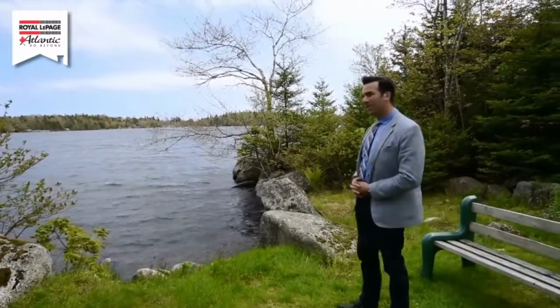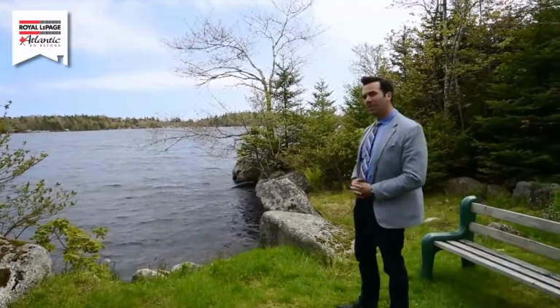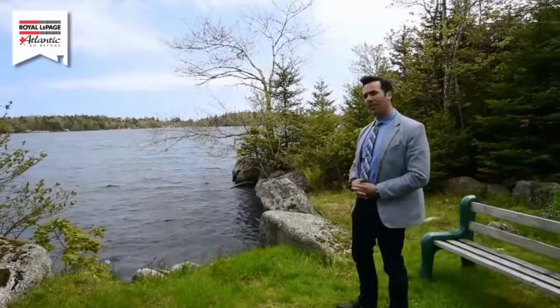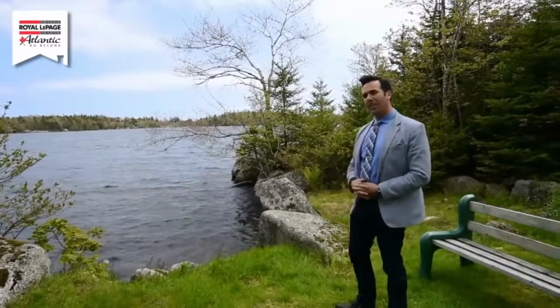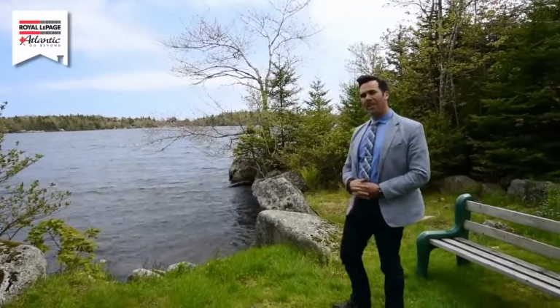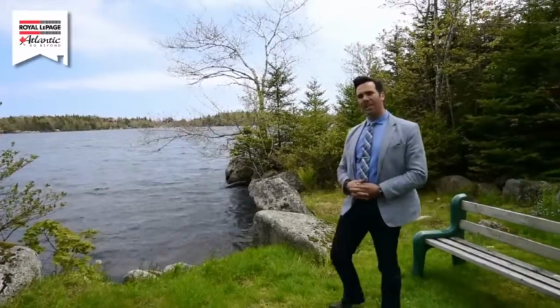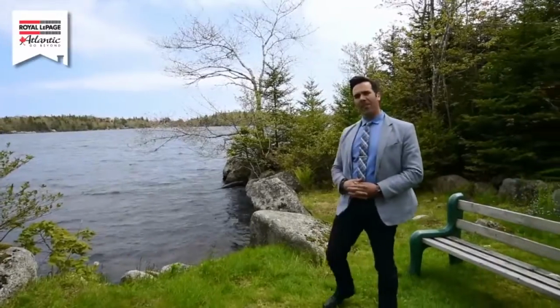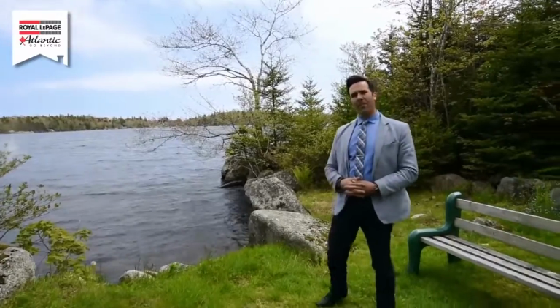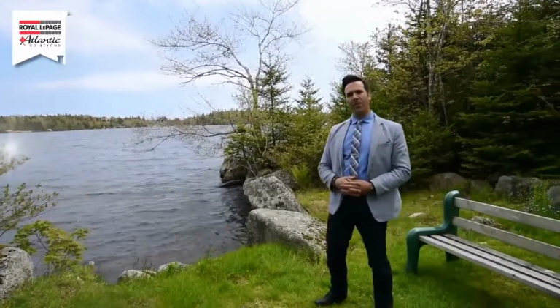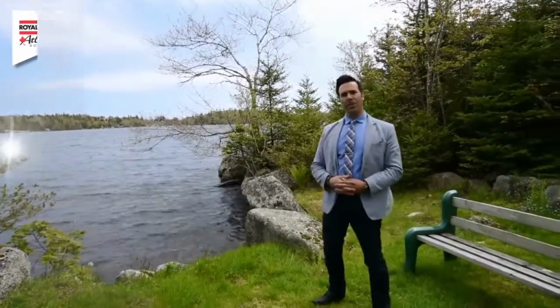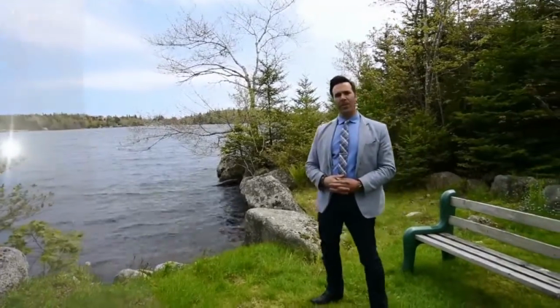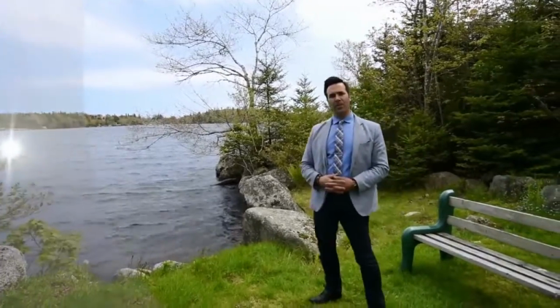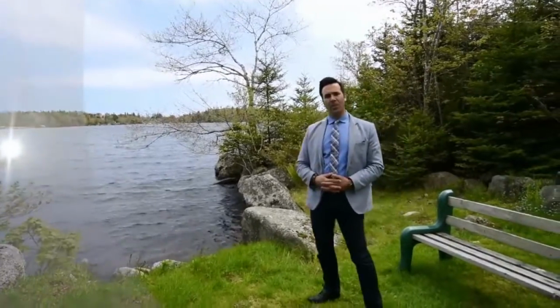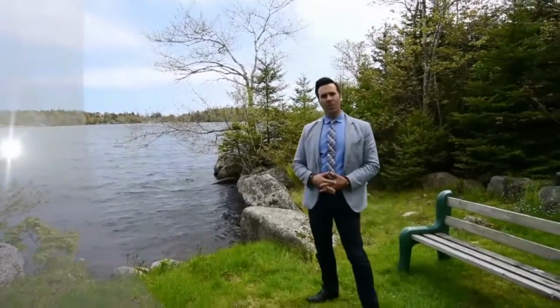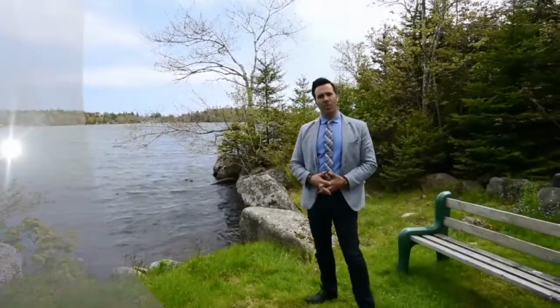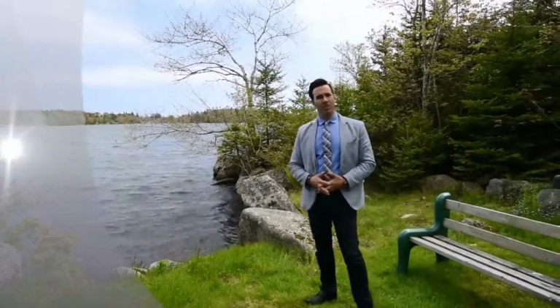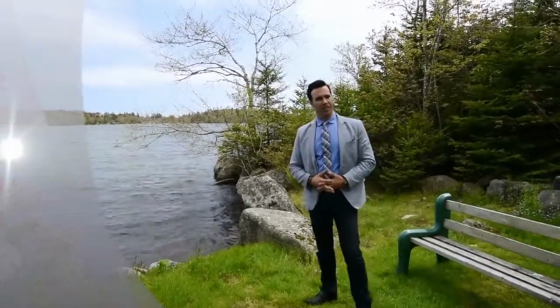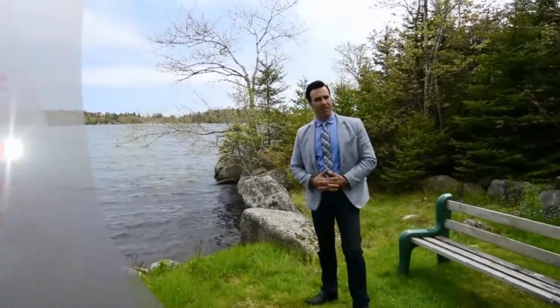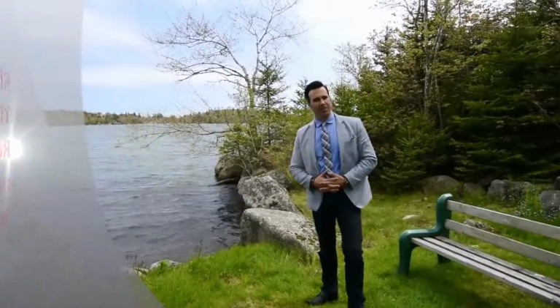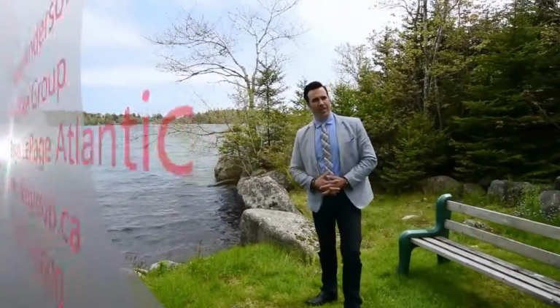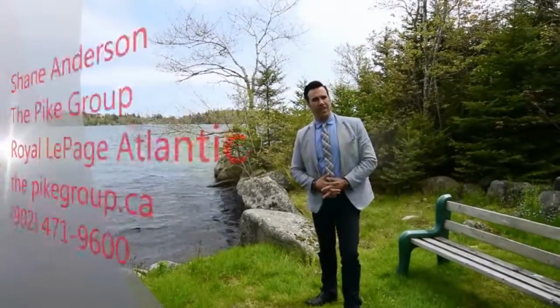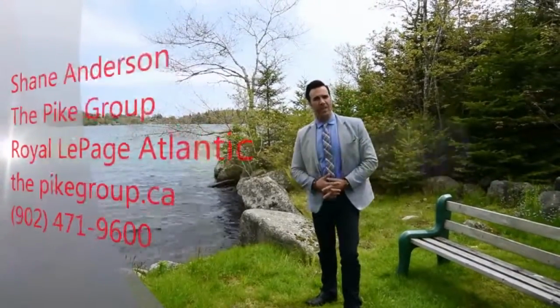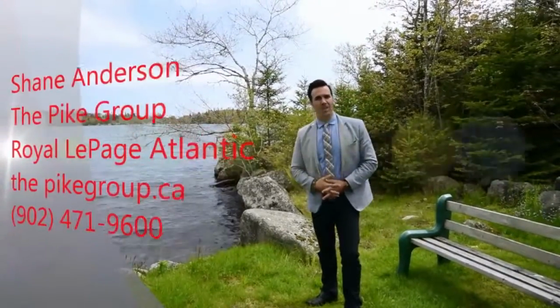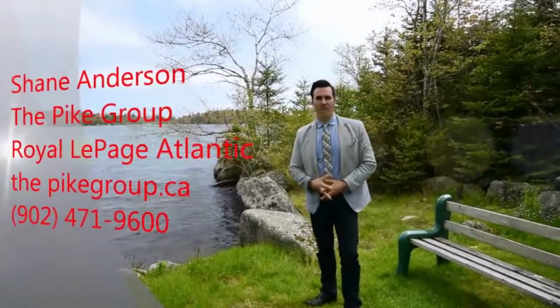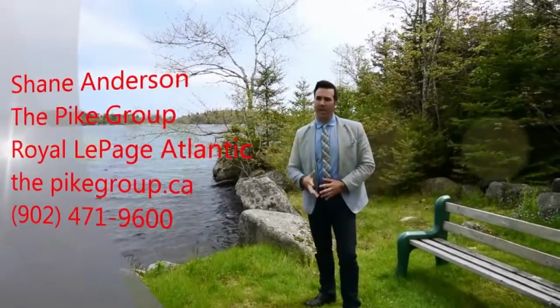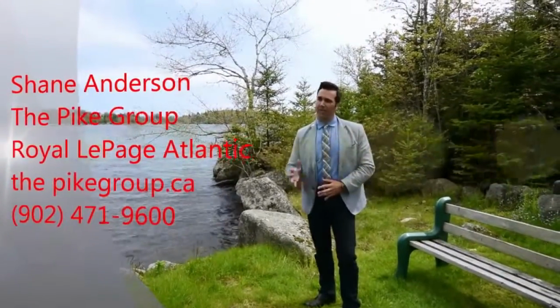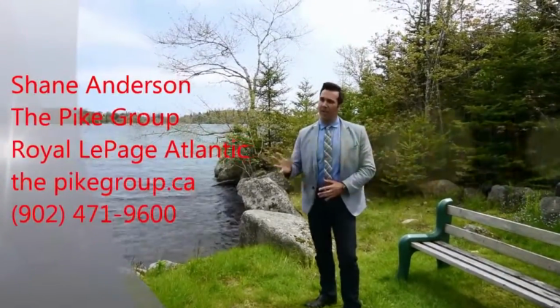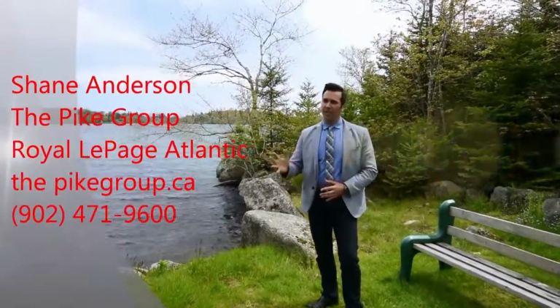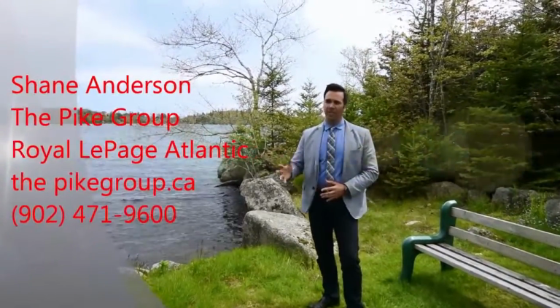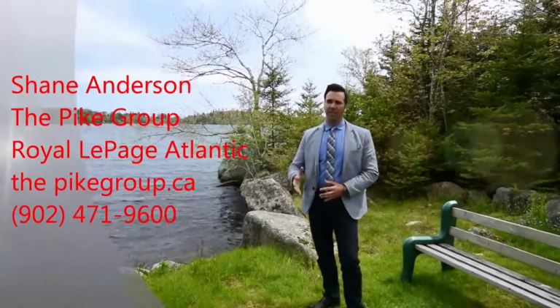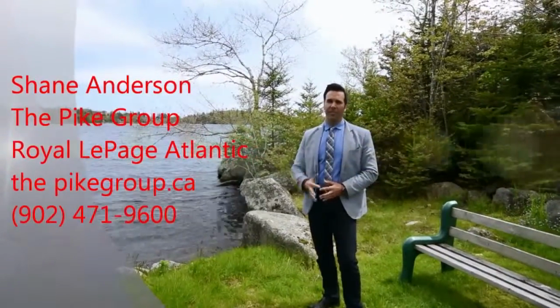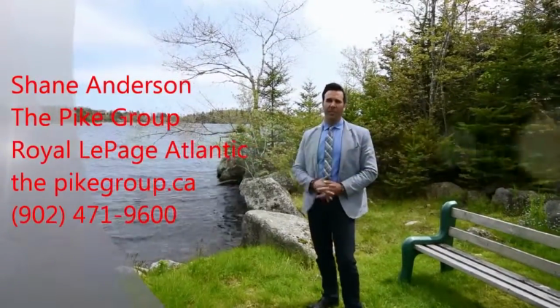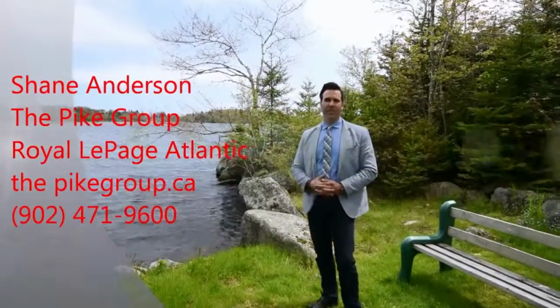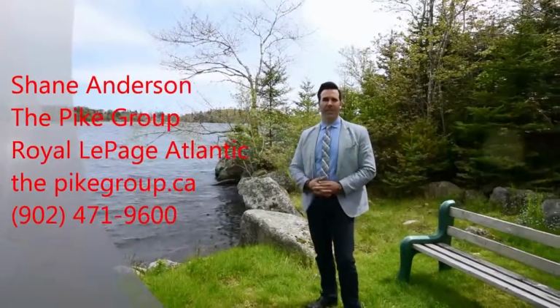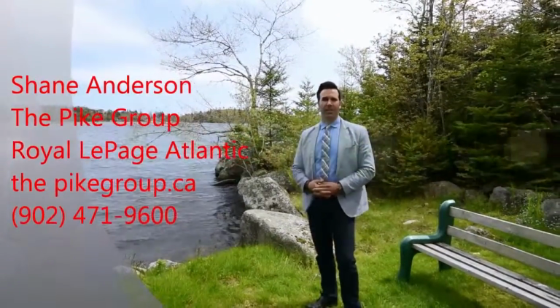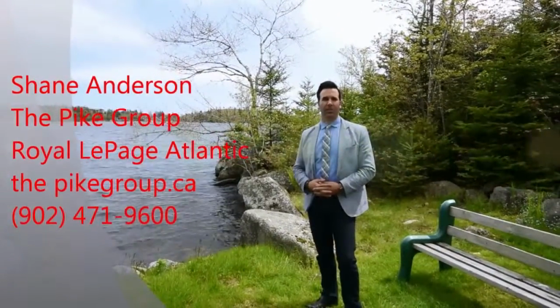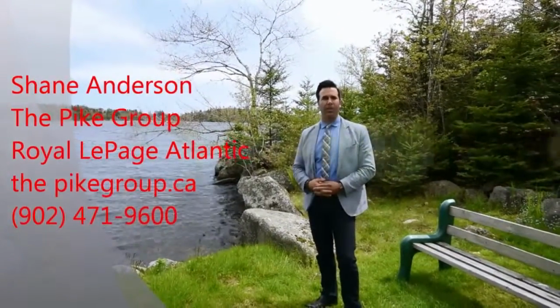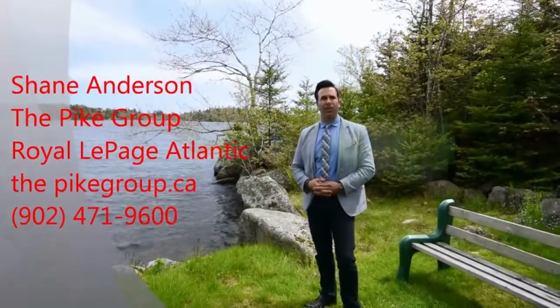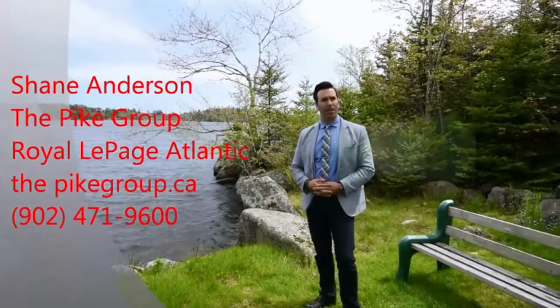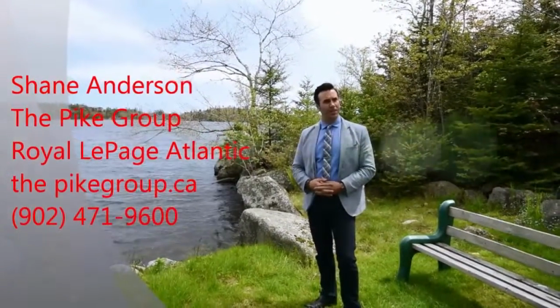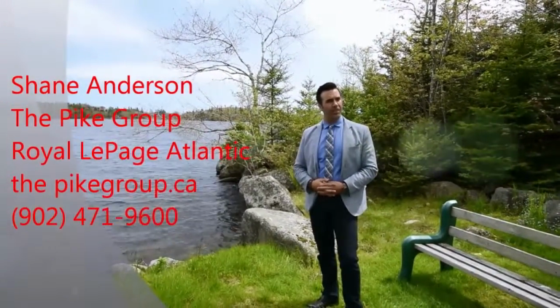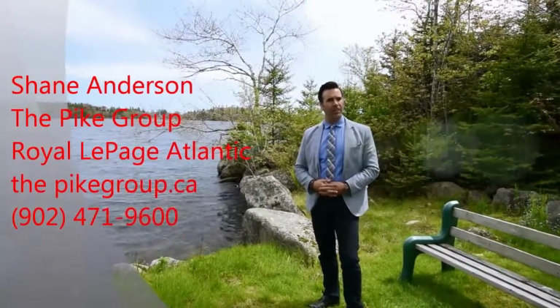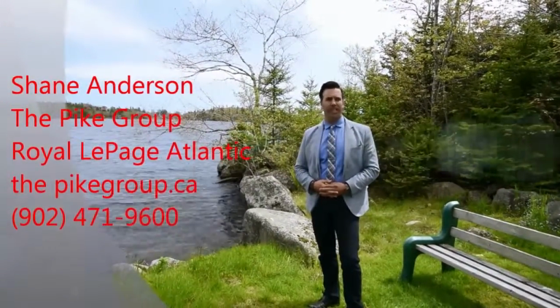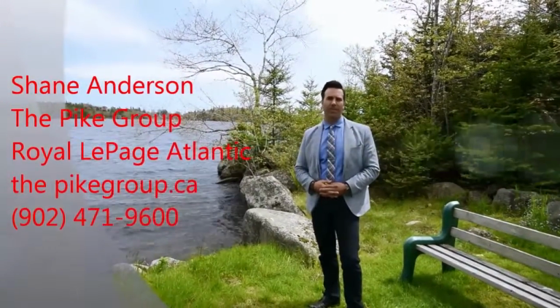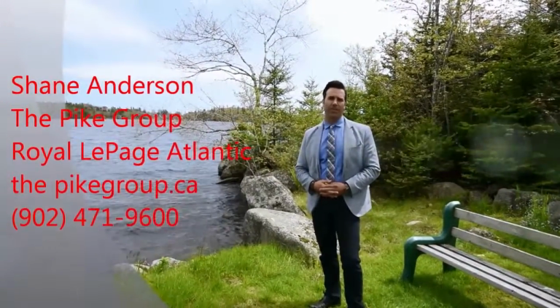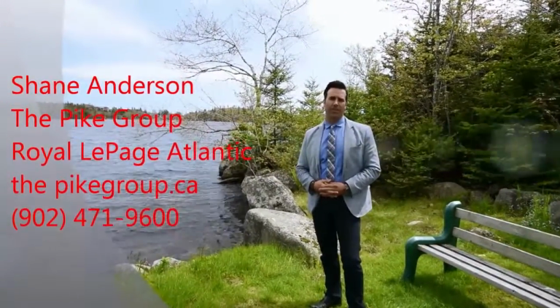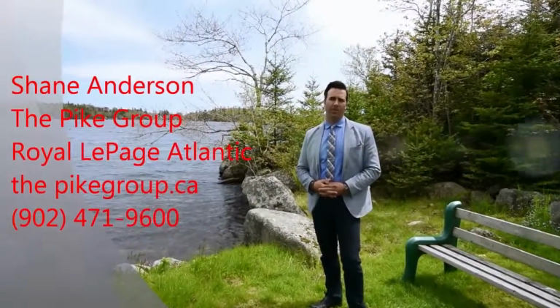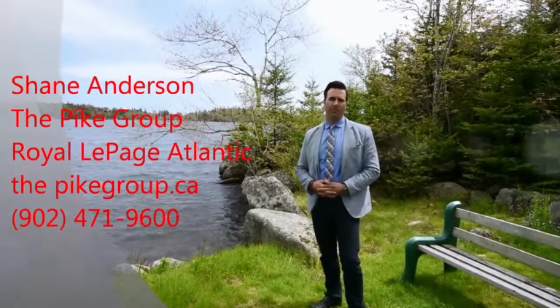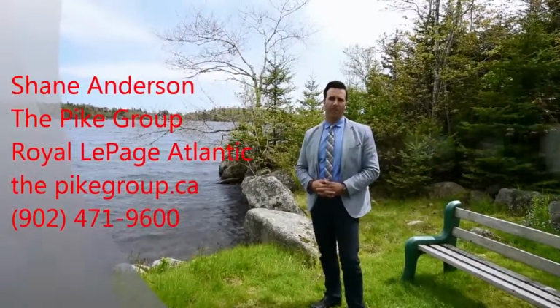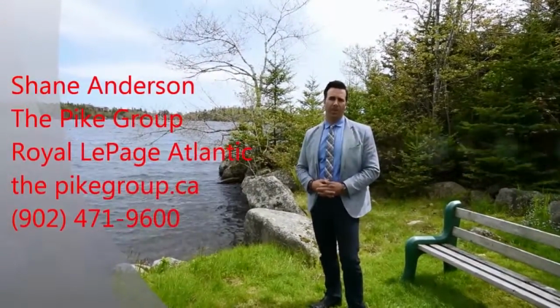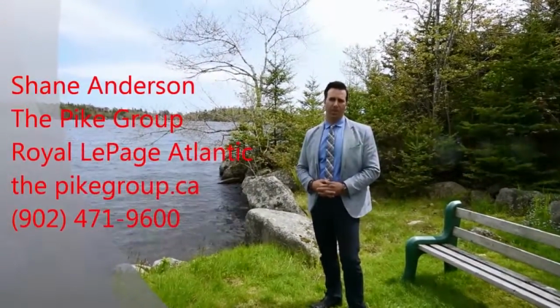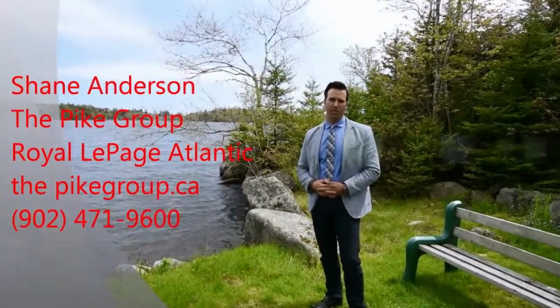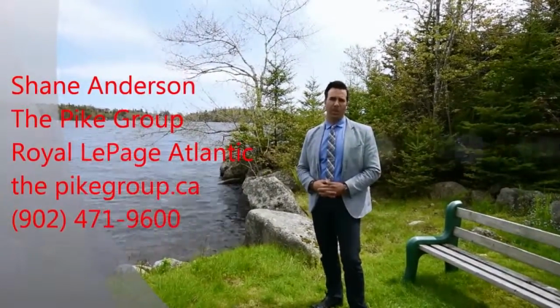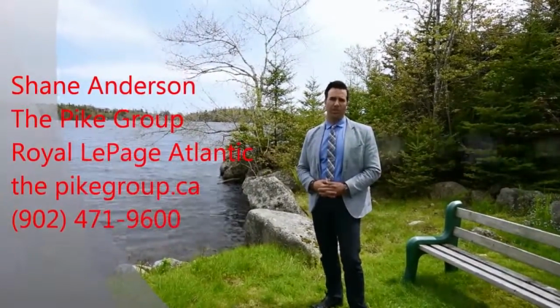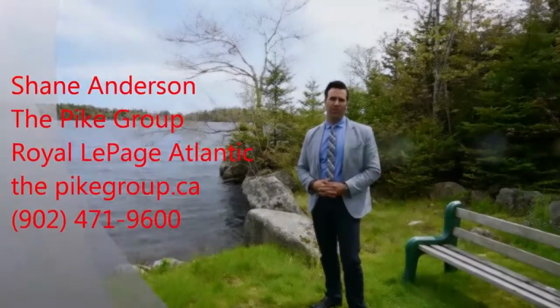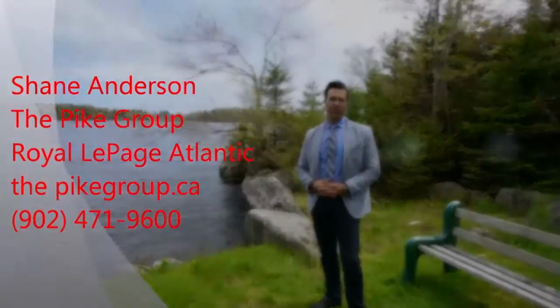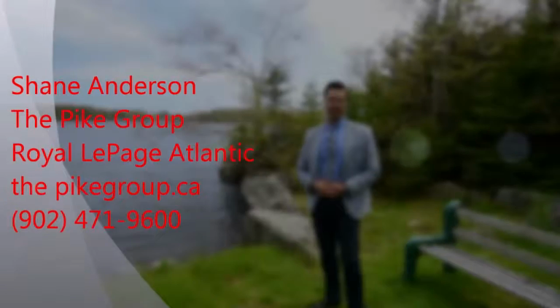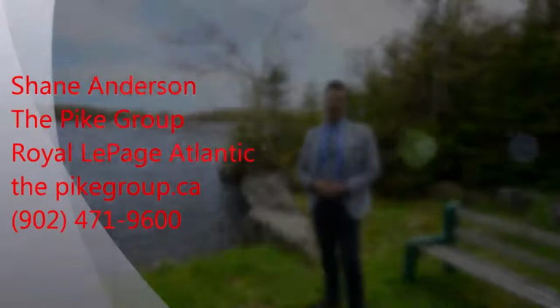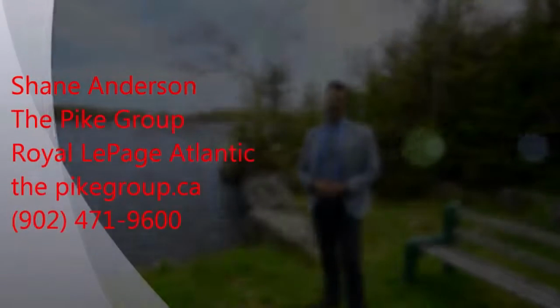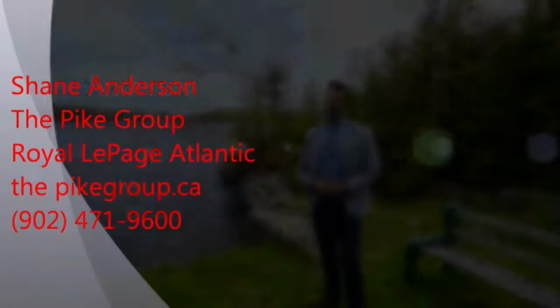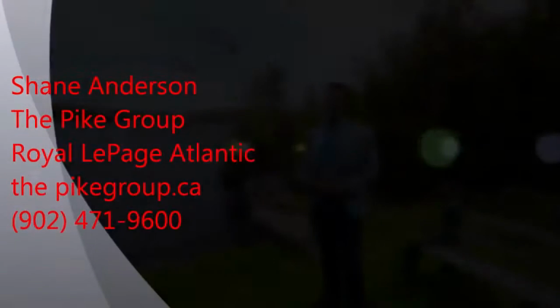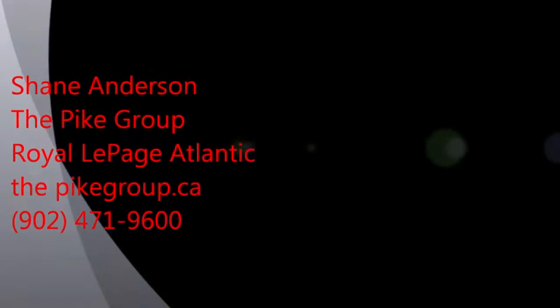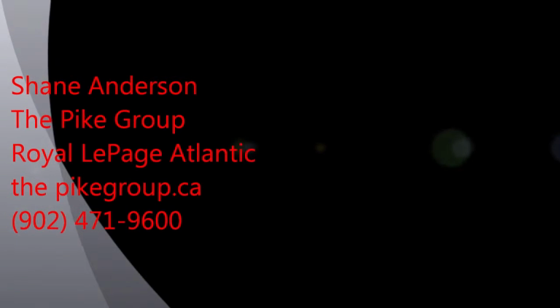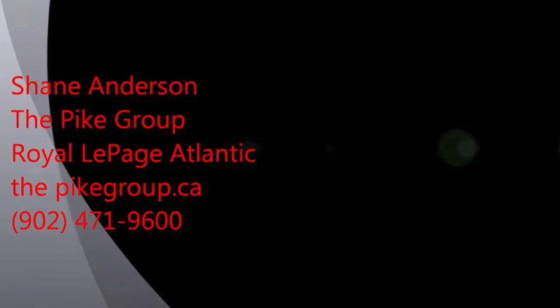If you'd like to have a viewing of this home, give me a call or have your agent give me a call. We'd love to take you through. Hope to hear from you — thanks for watching.